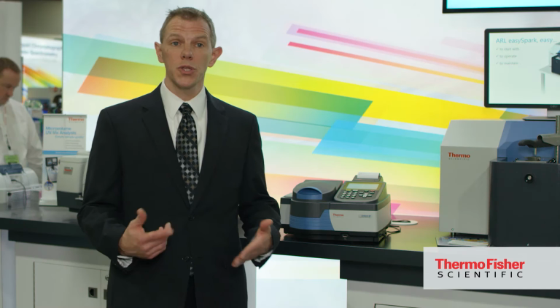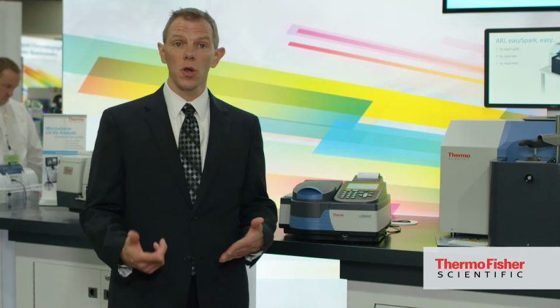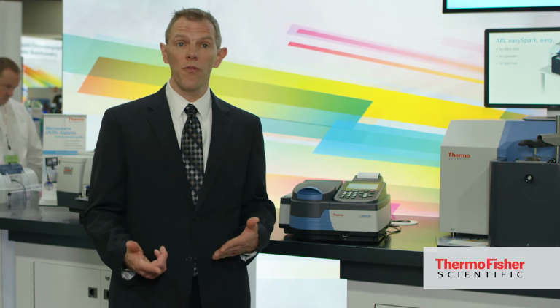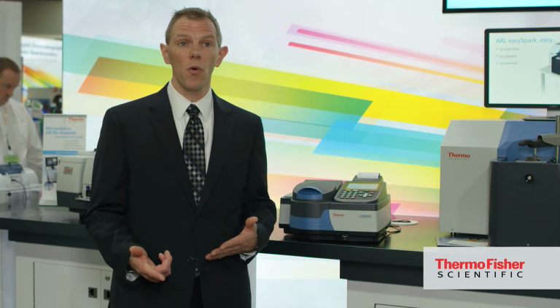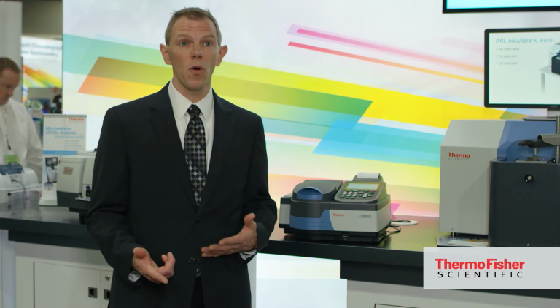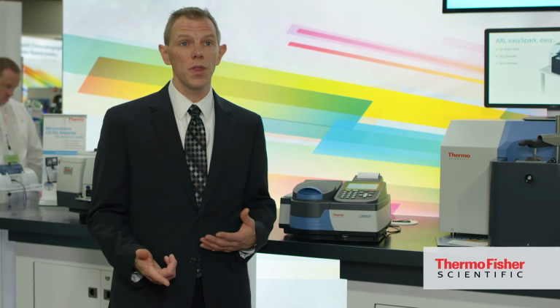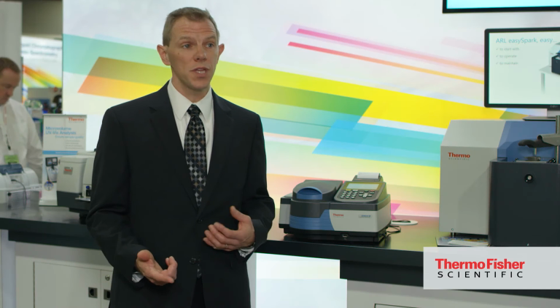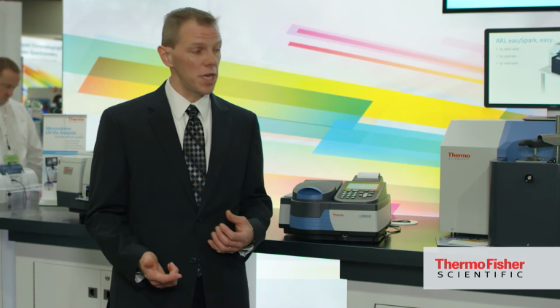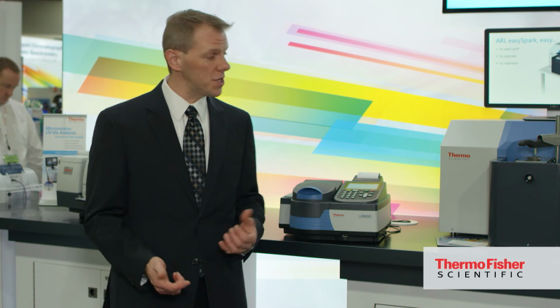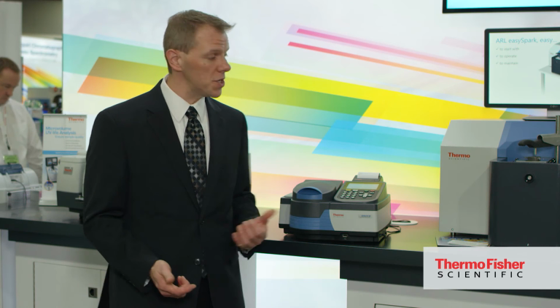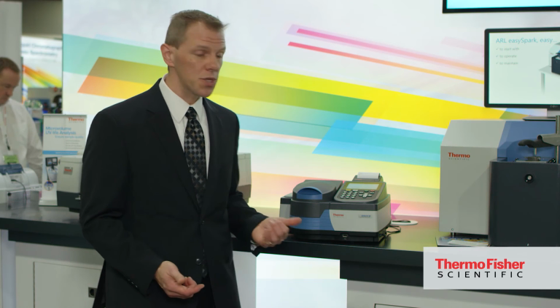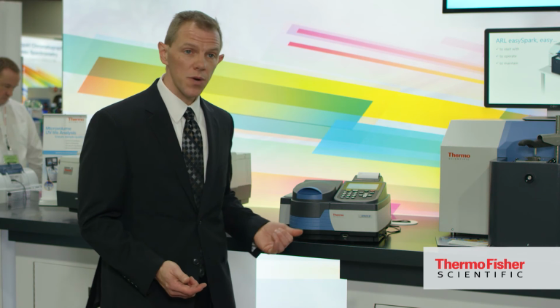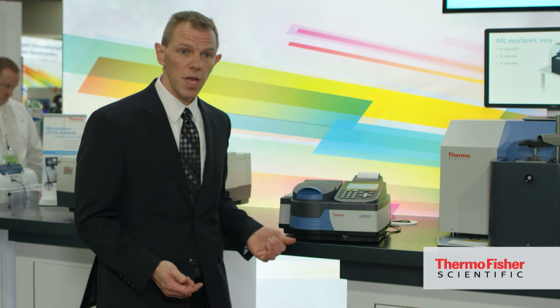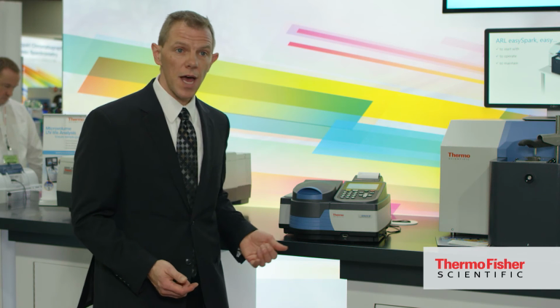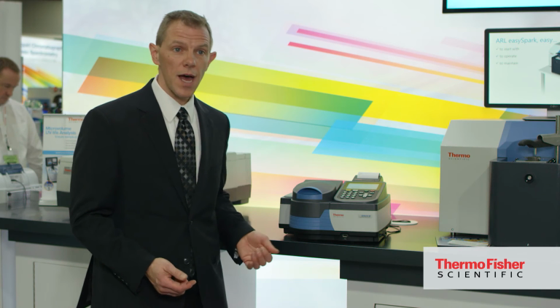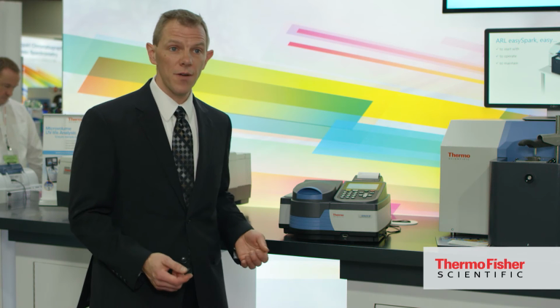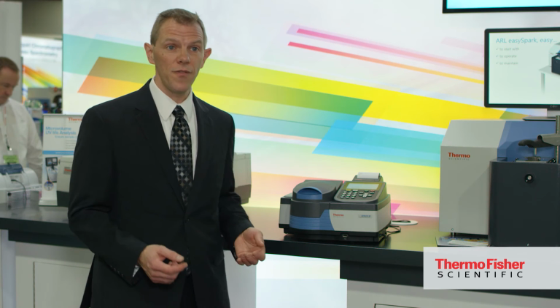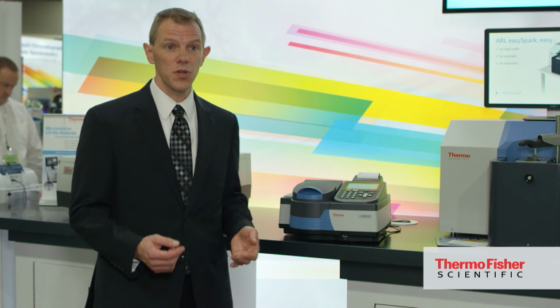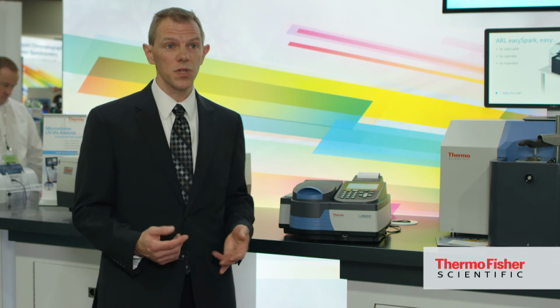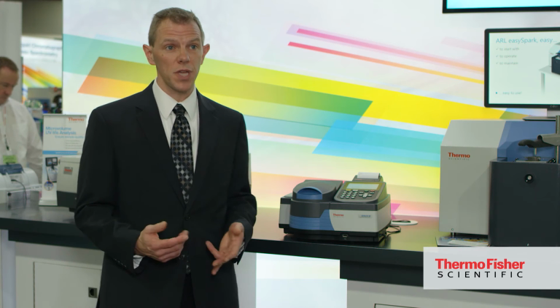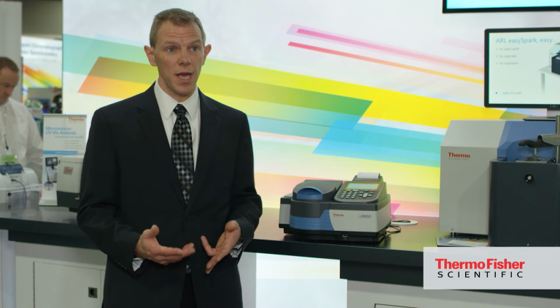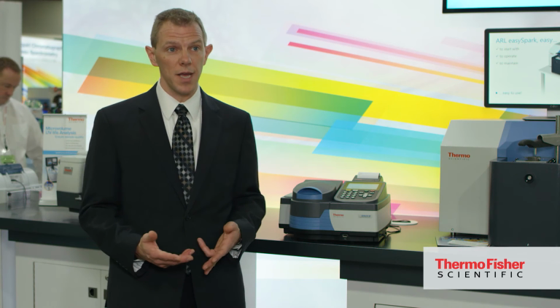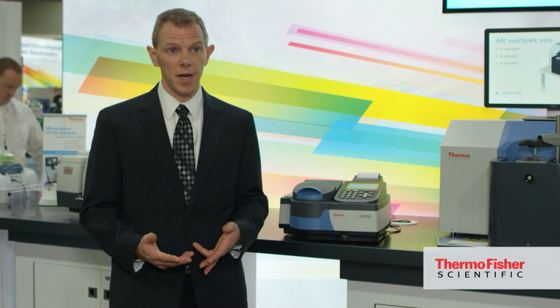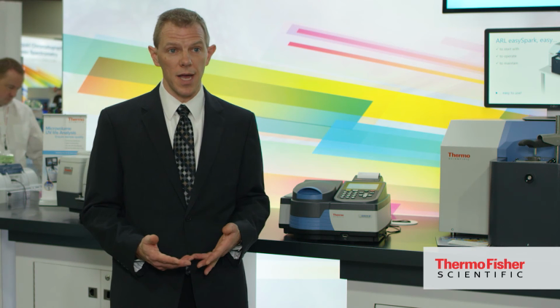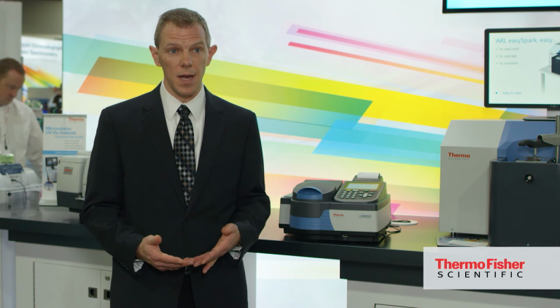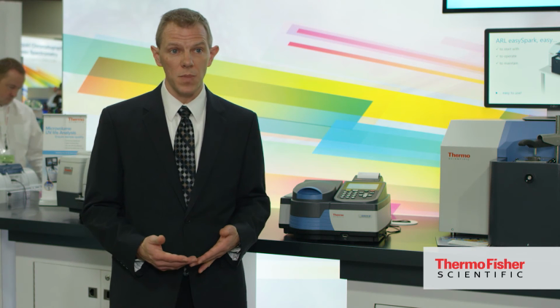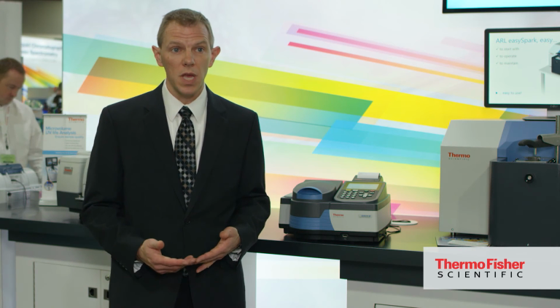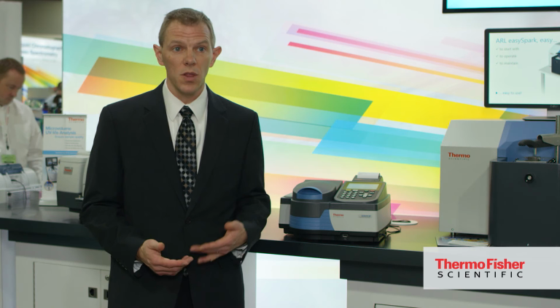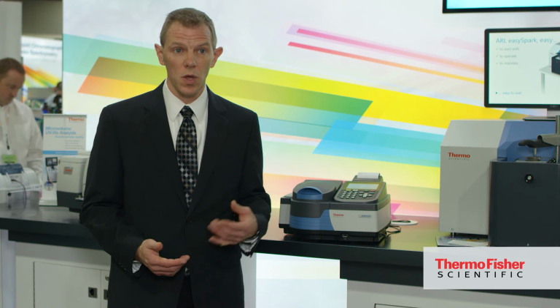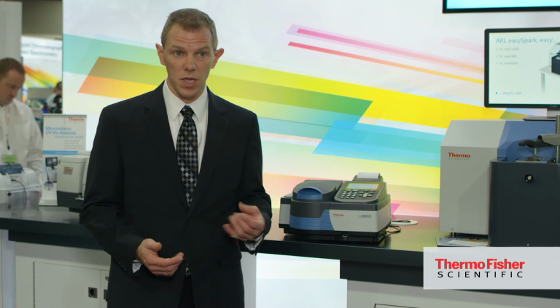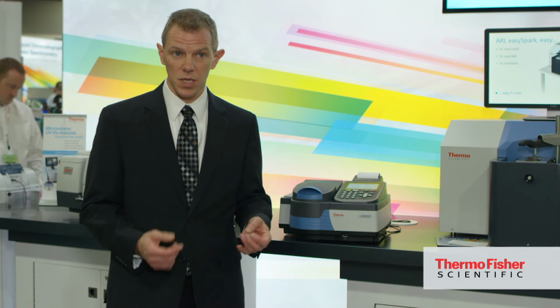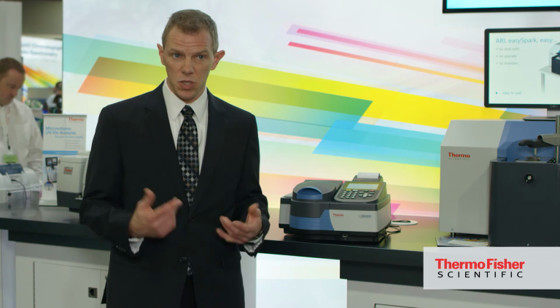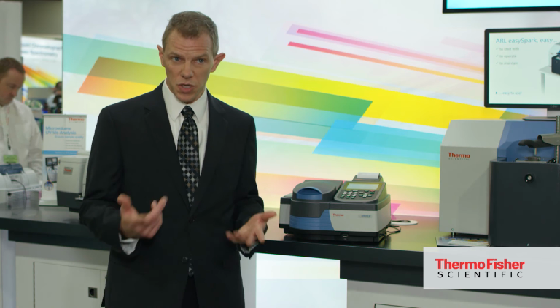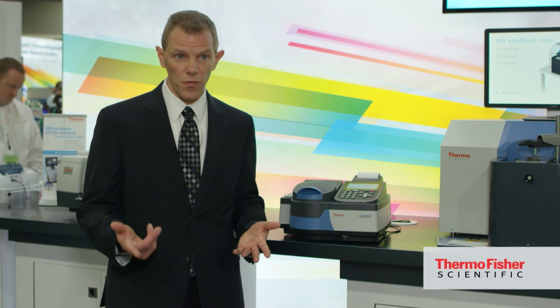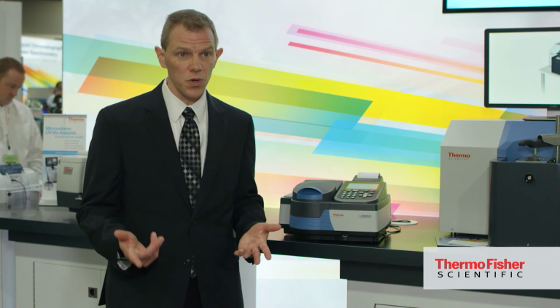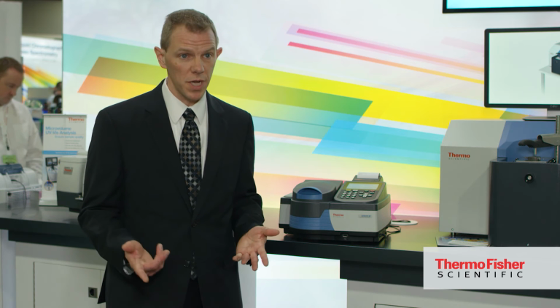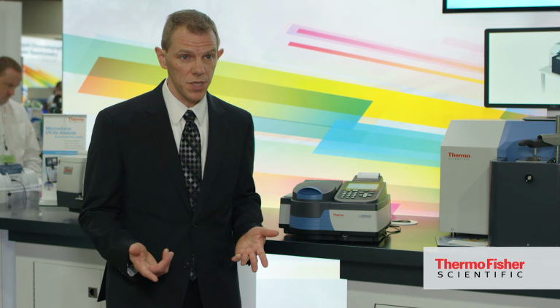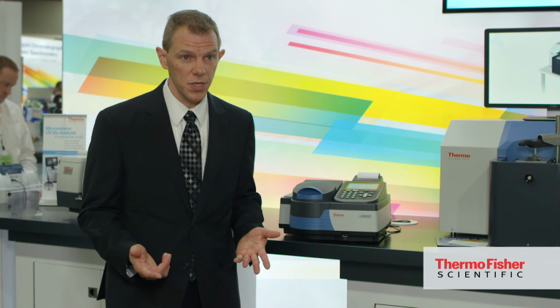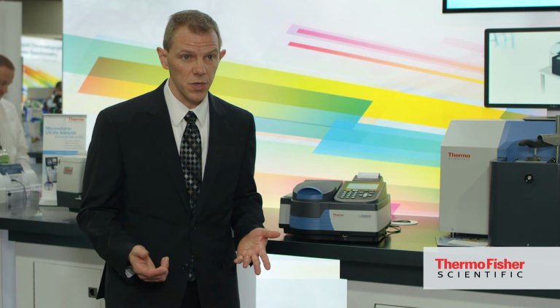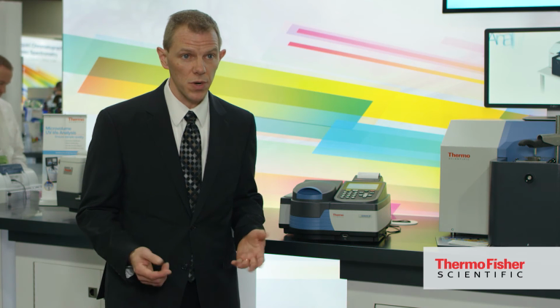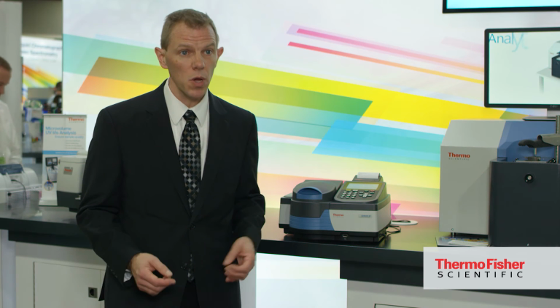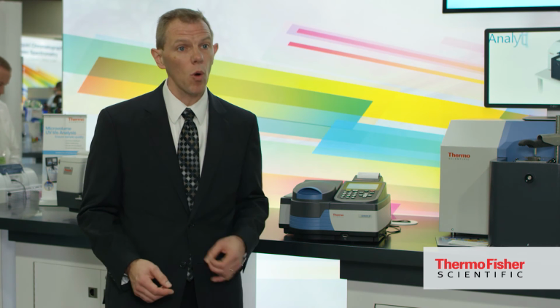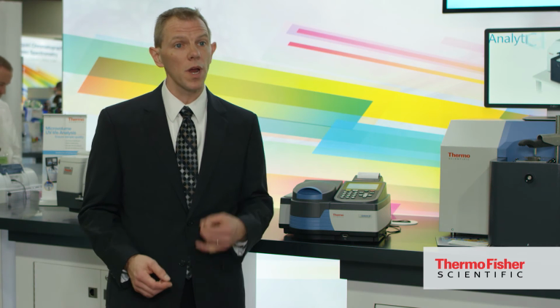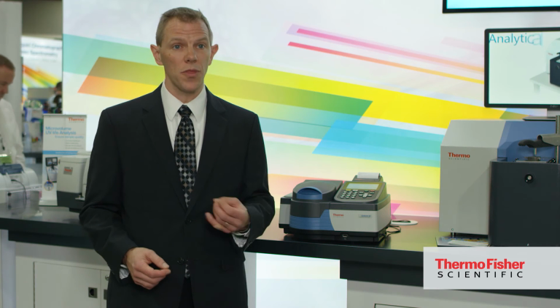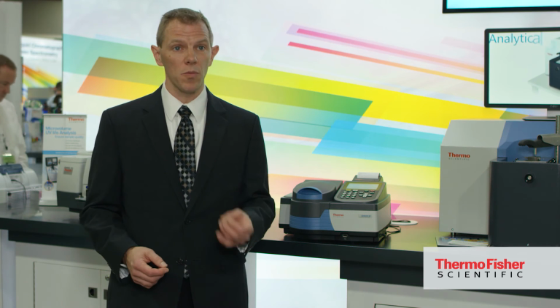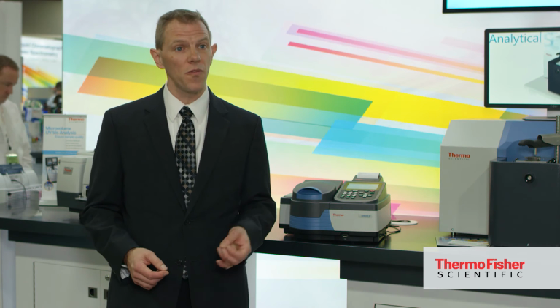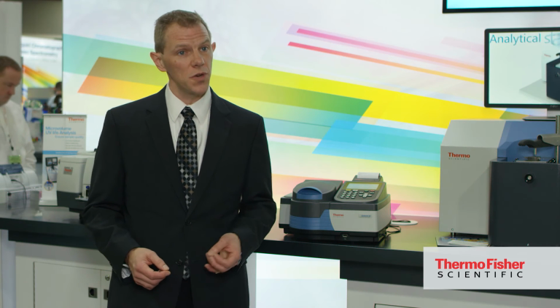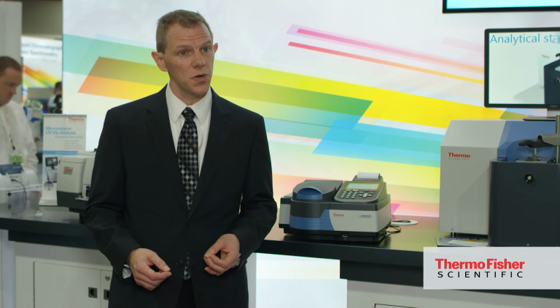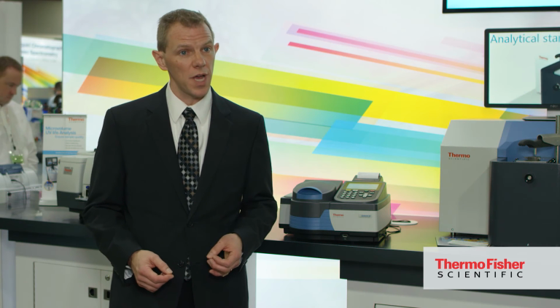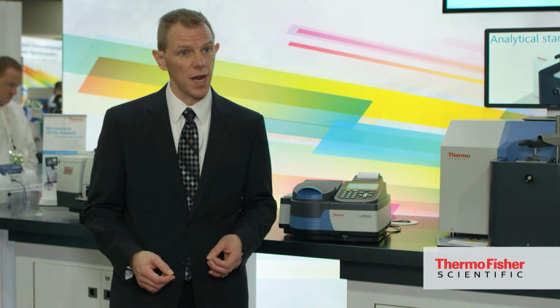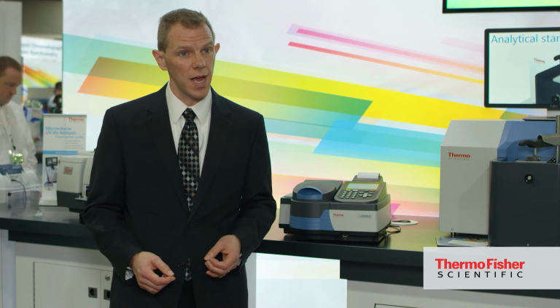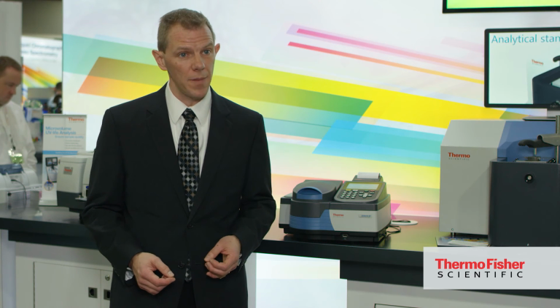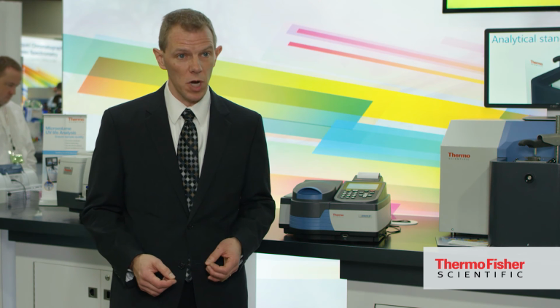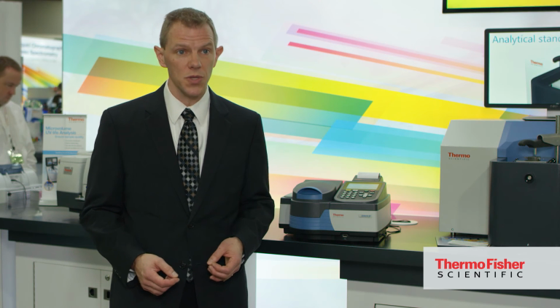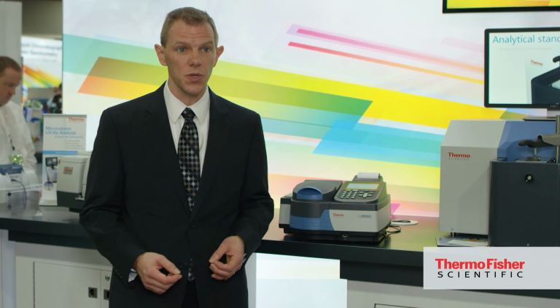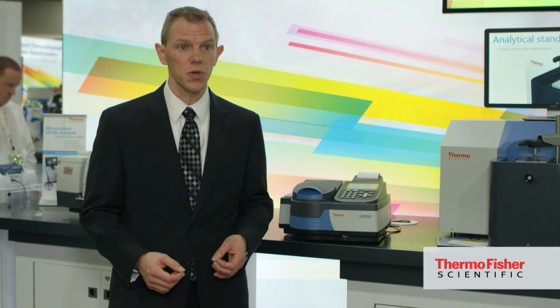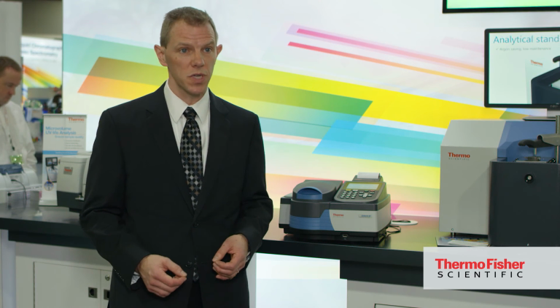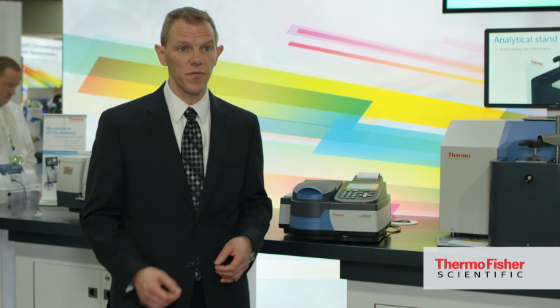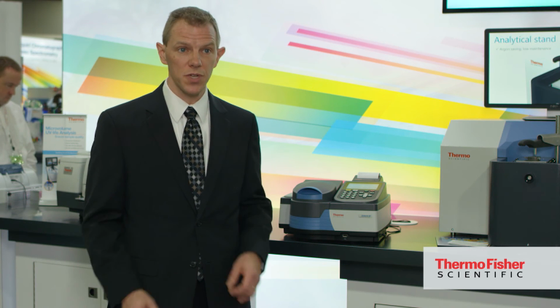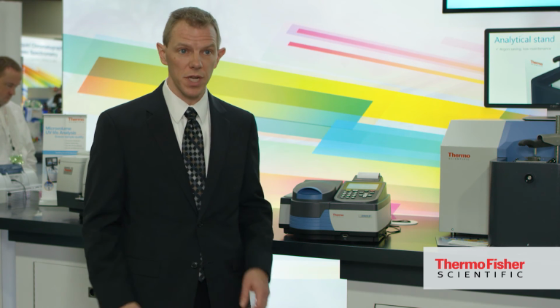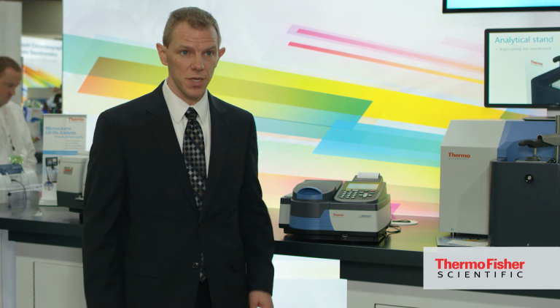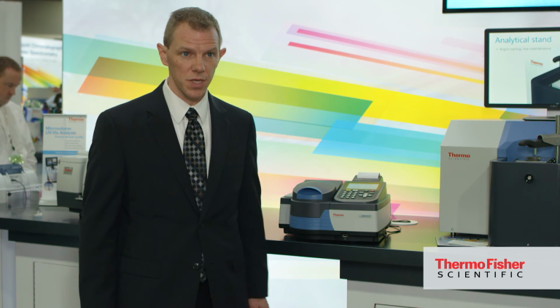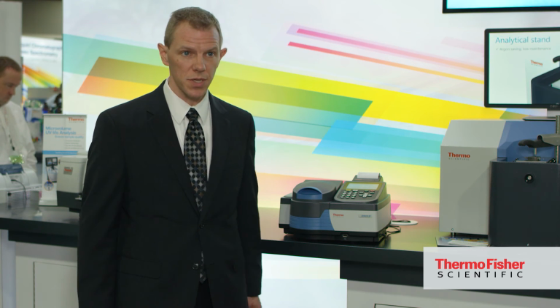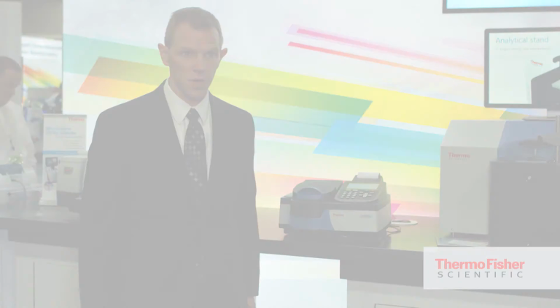Look for the Genesis 30 on FisherSci.com or at ThermoFisher.com — search for Genesis 30 on either site.